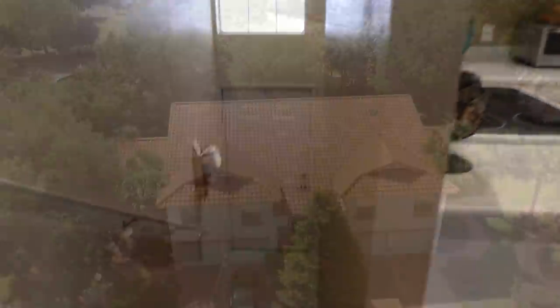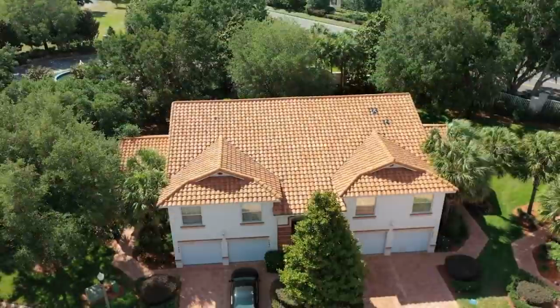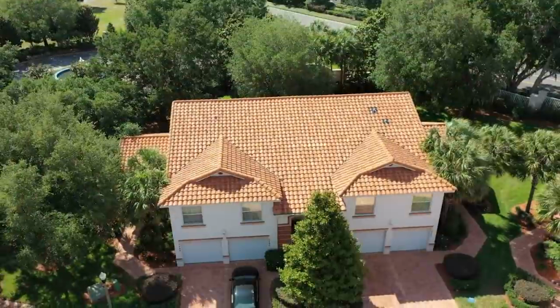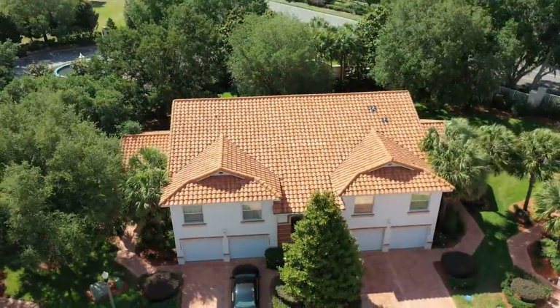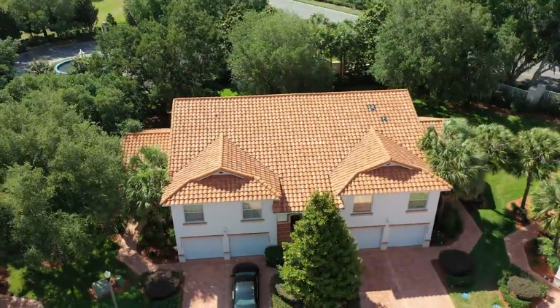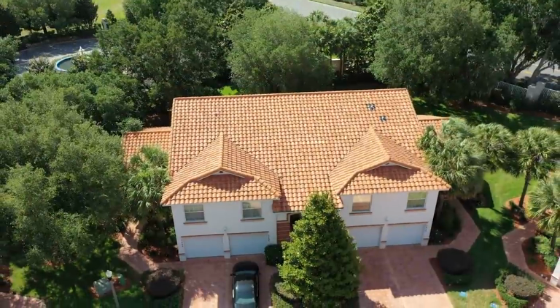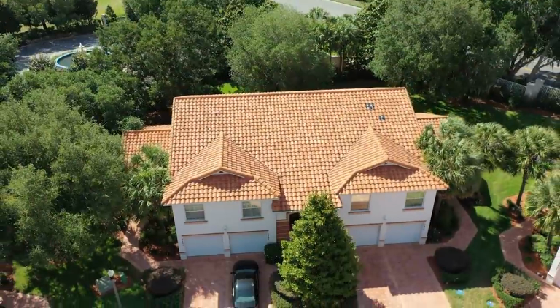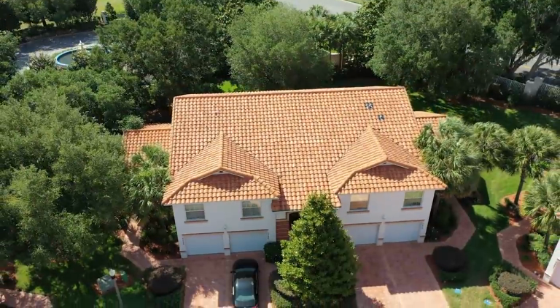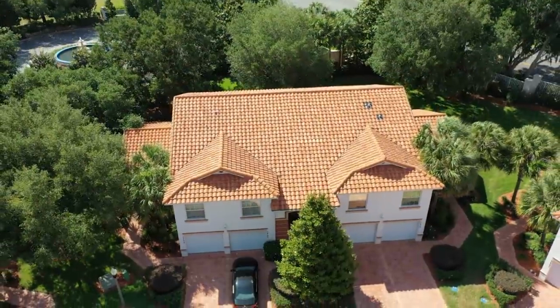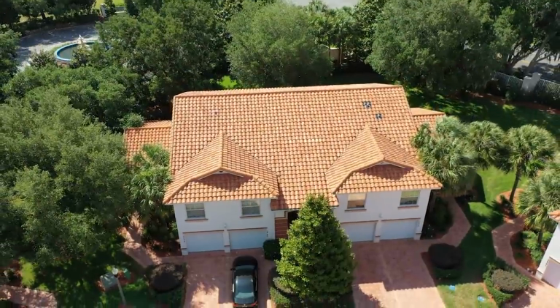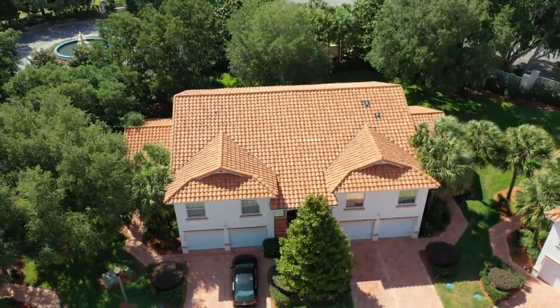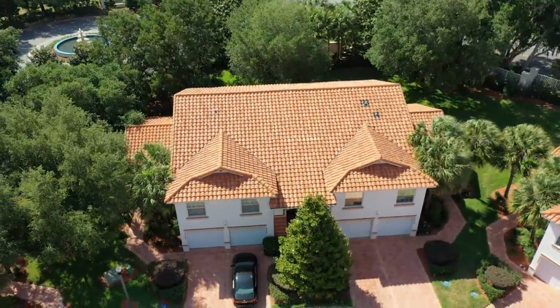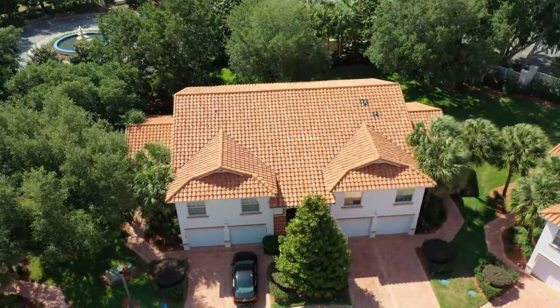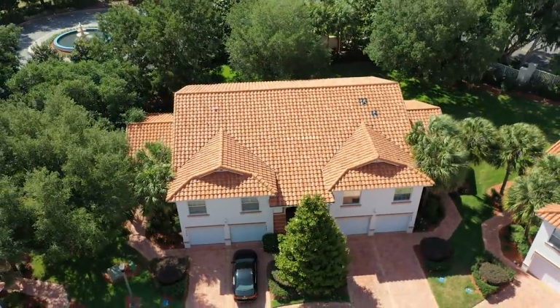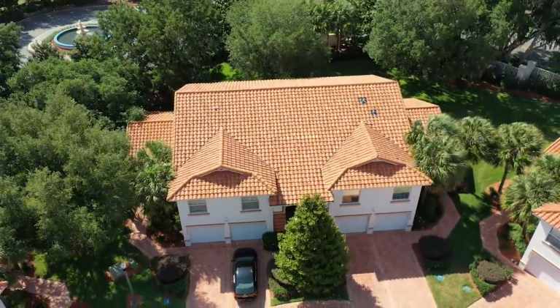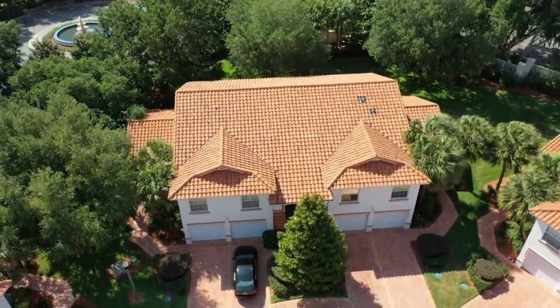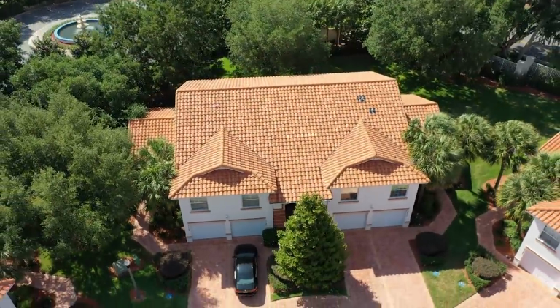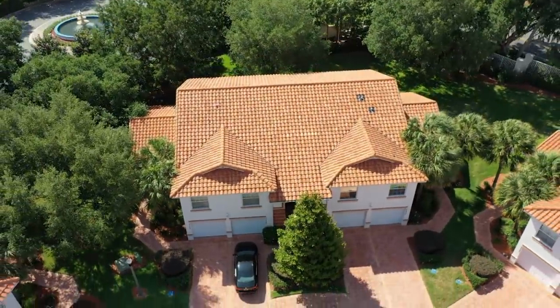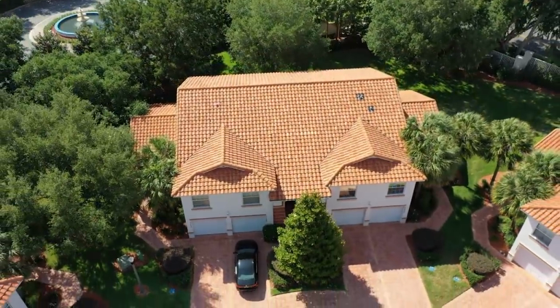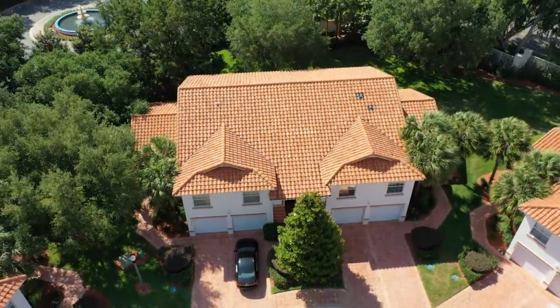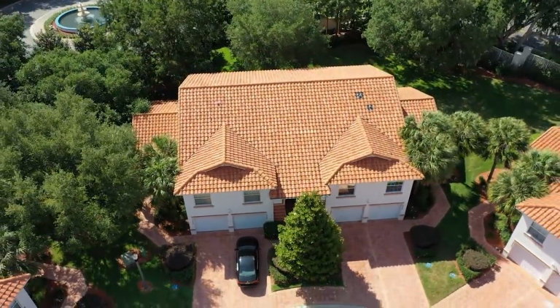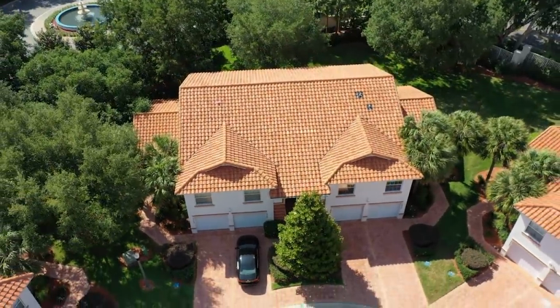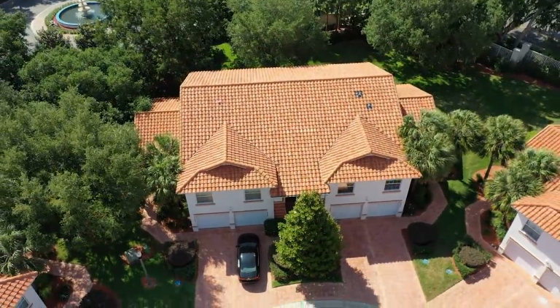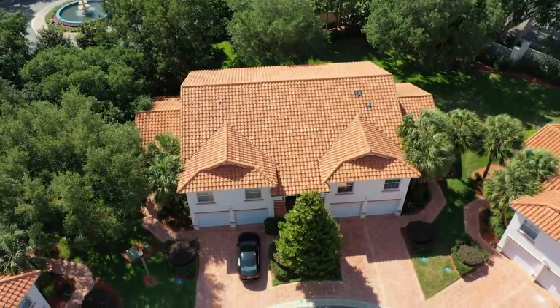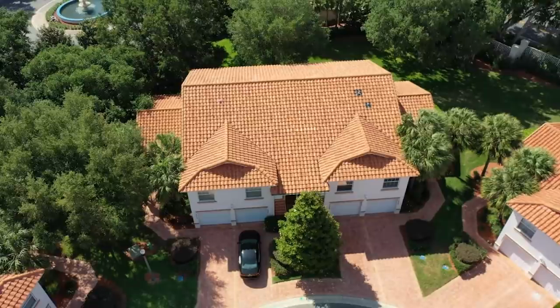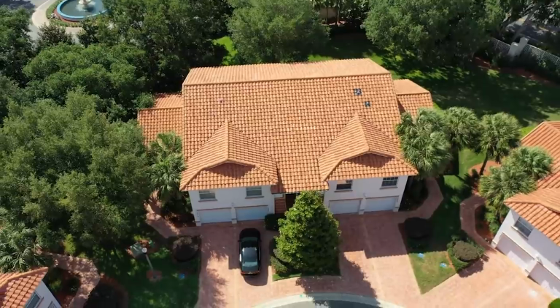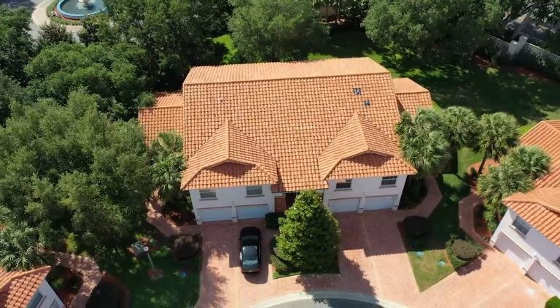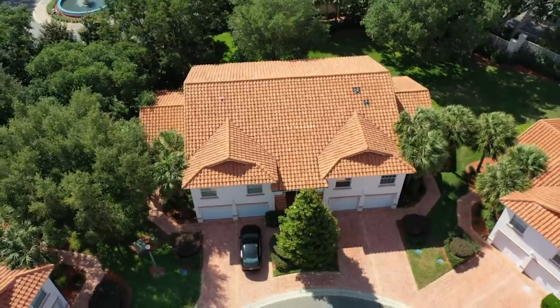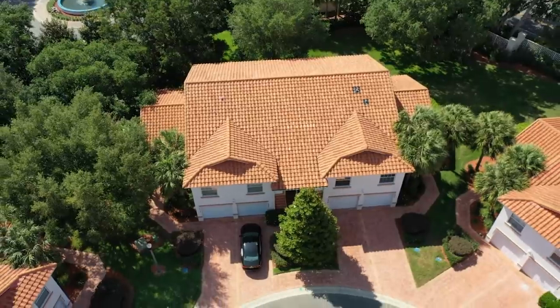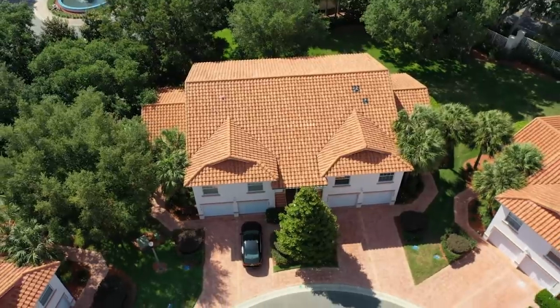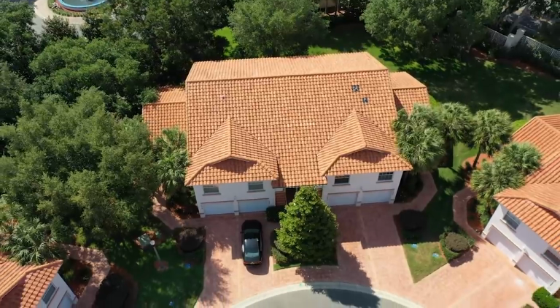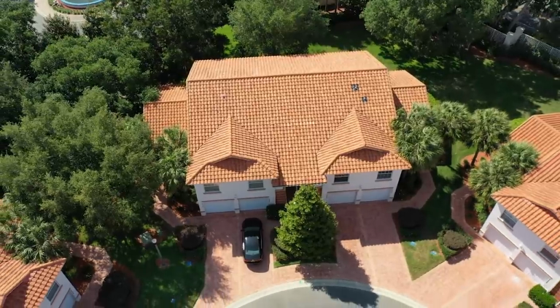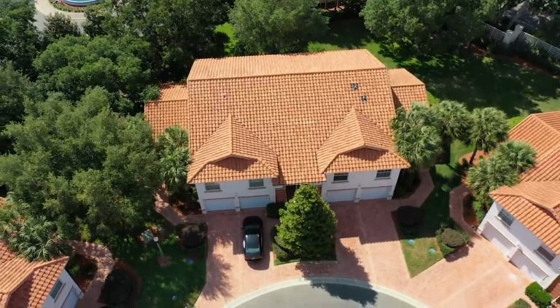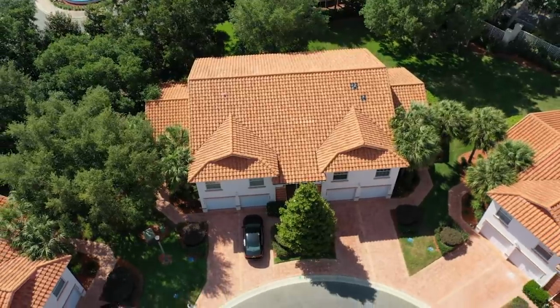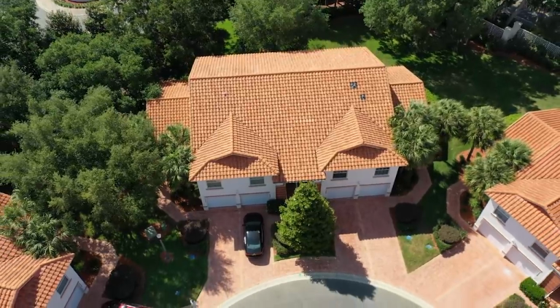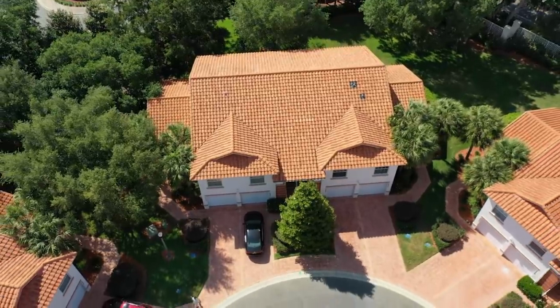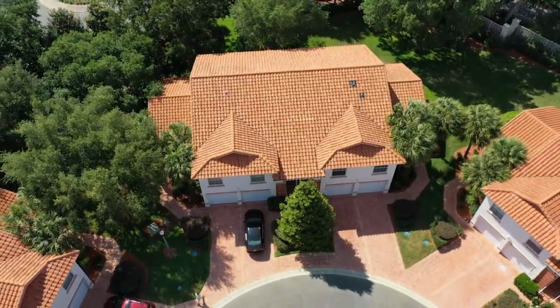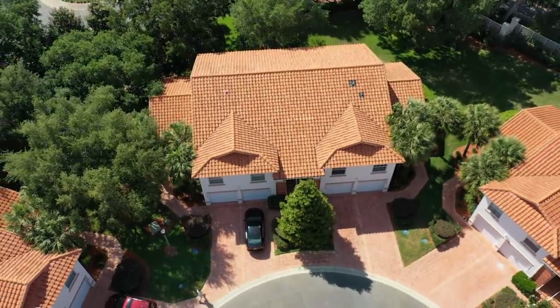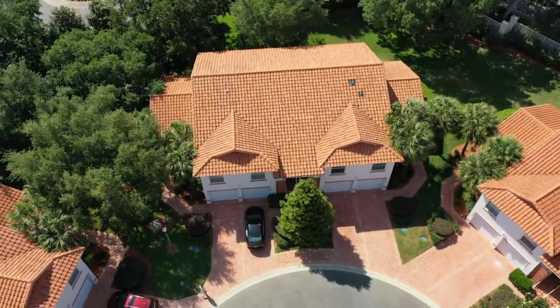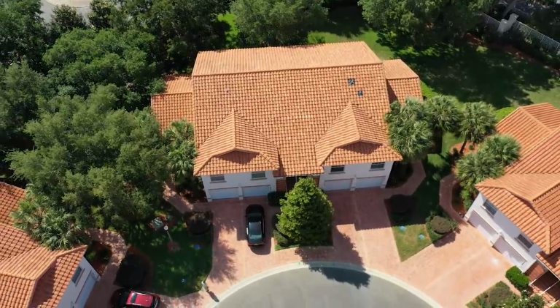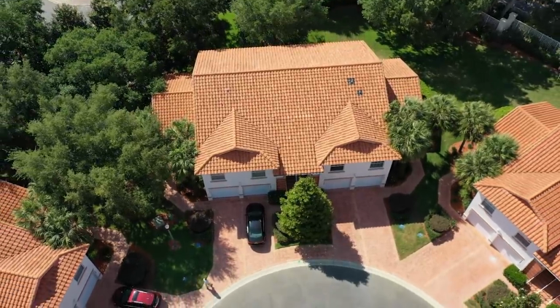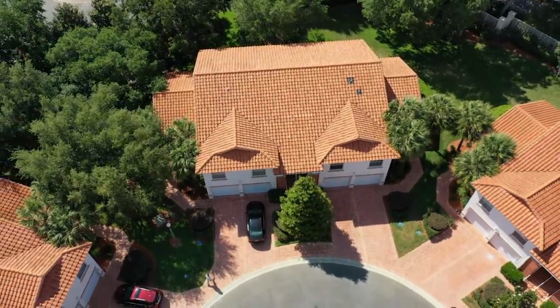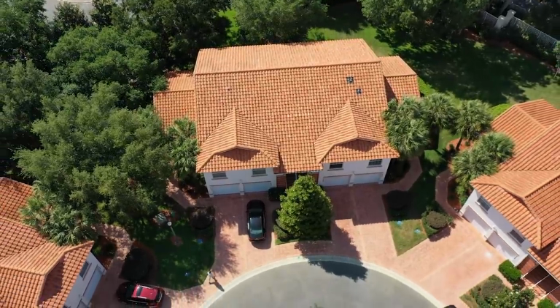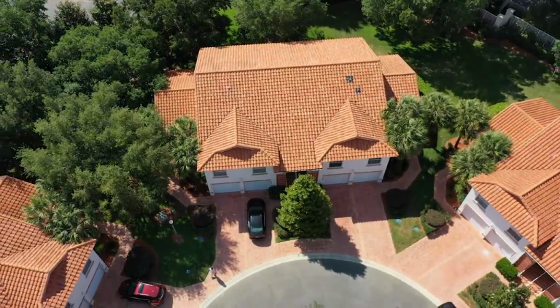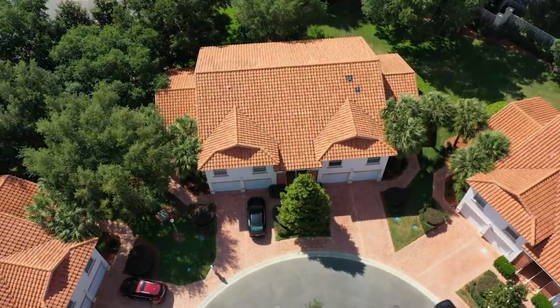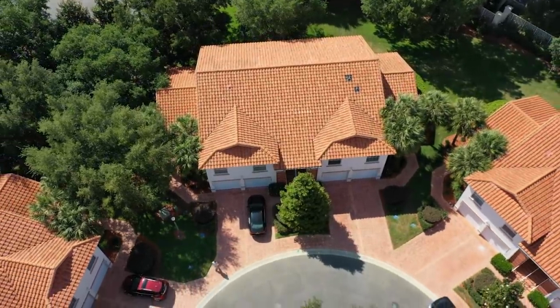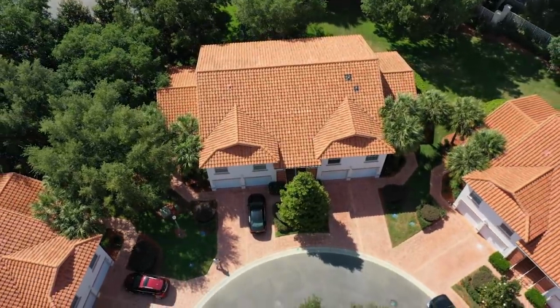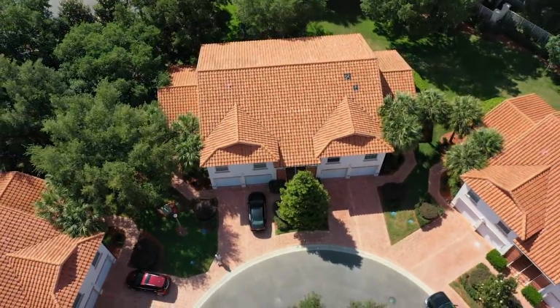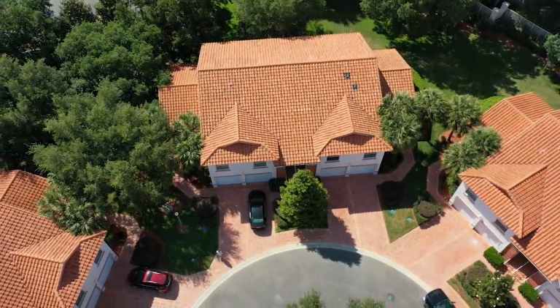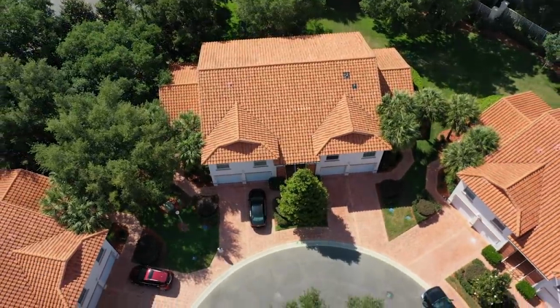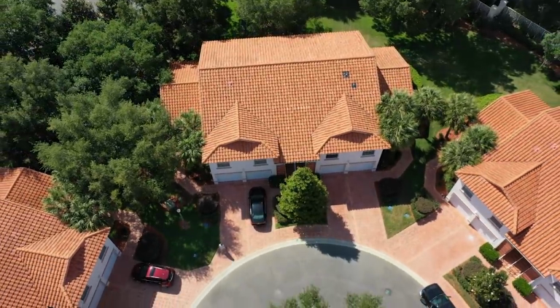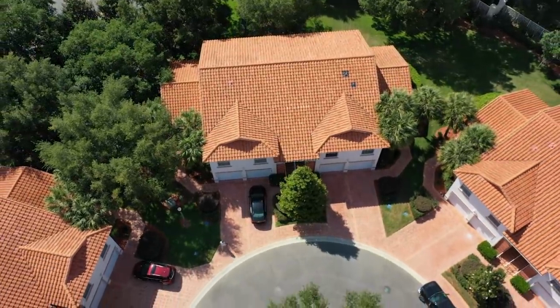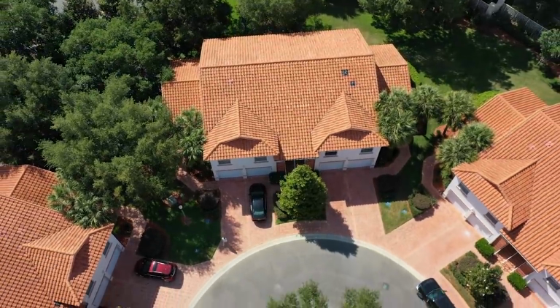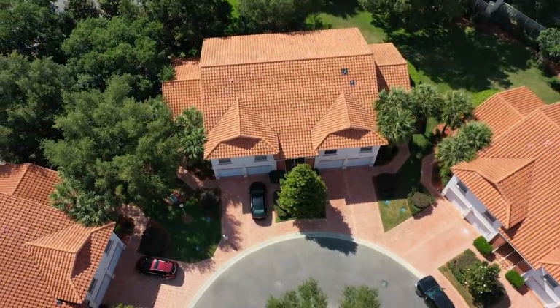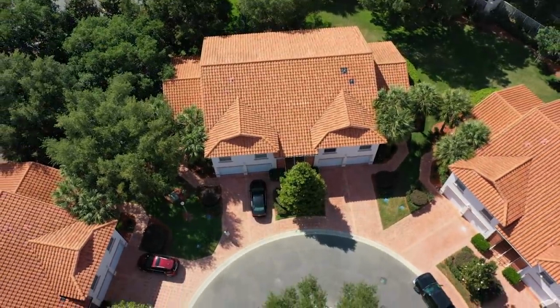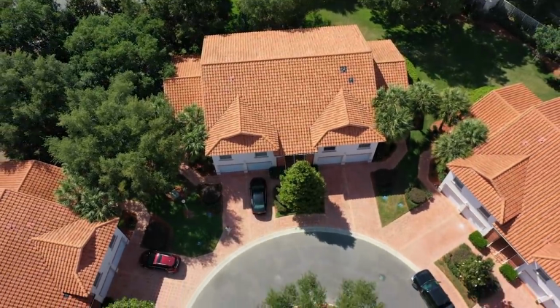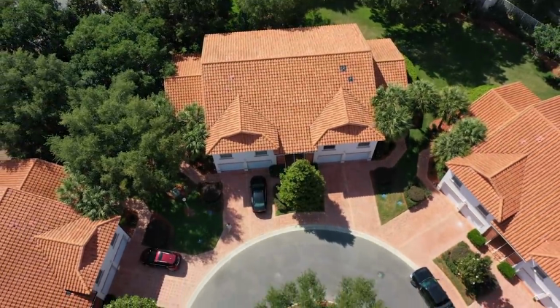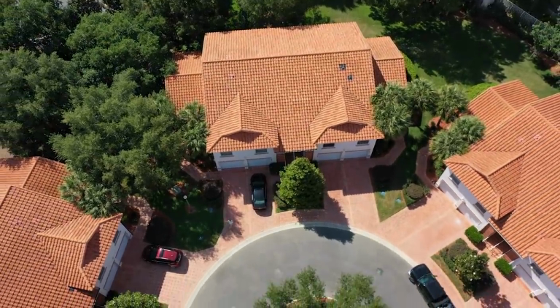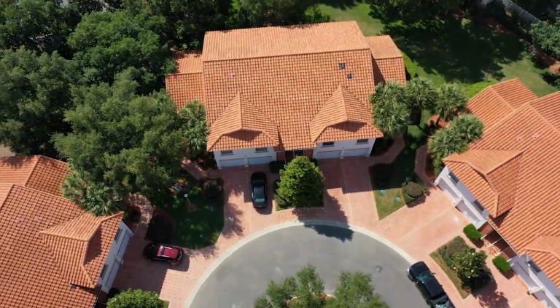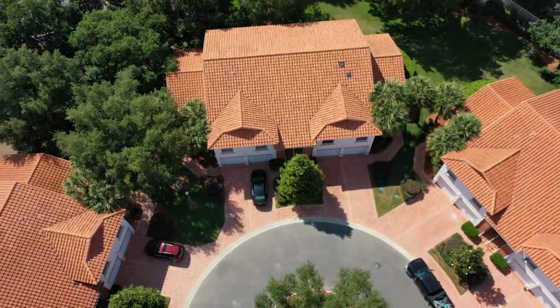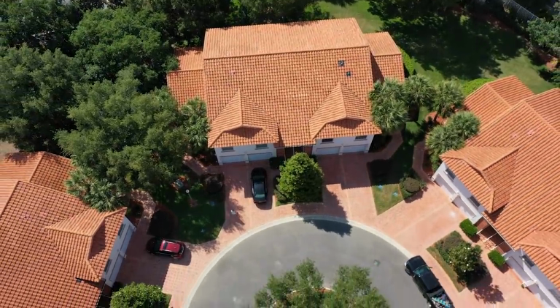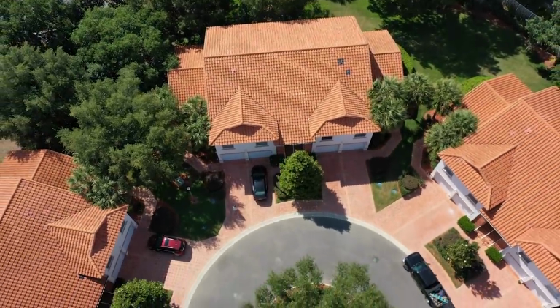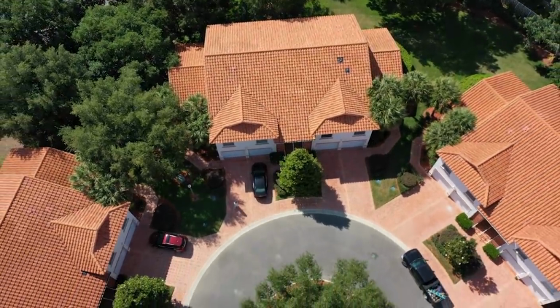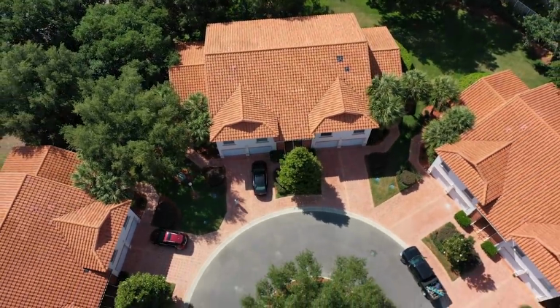All right, here's the home itself. We're going to go up and see that it's in this little cul-de-sac here.